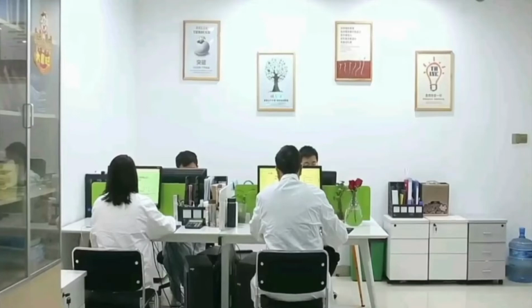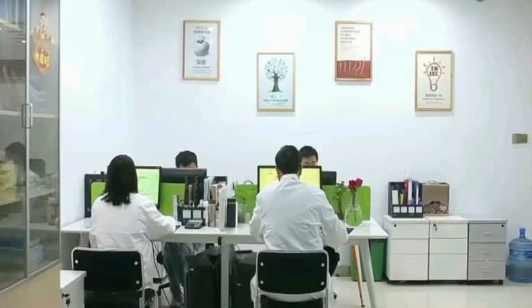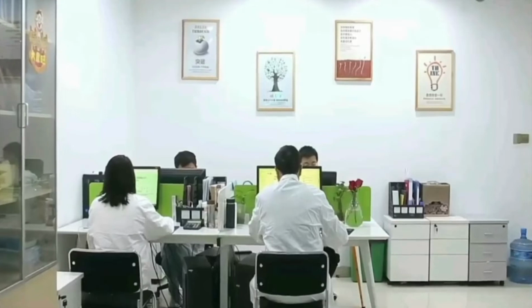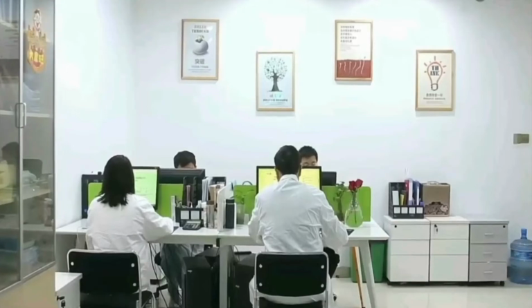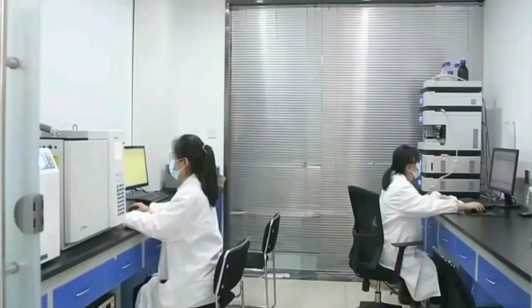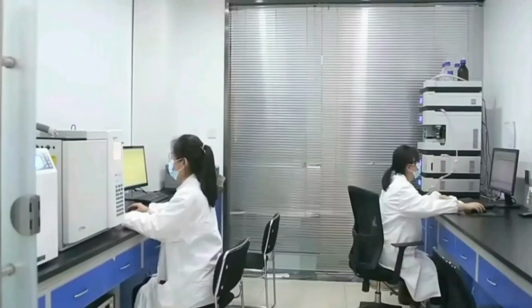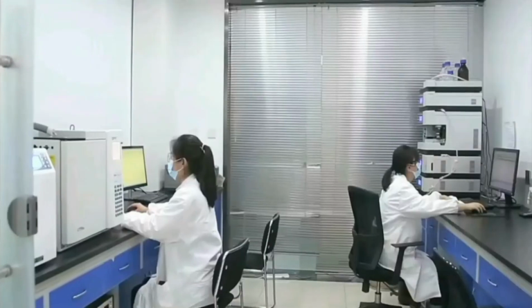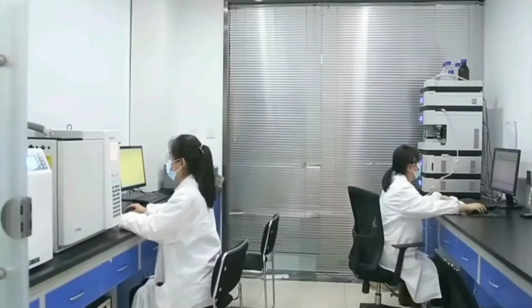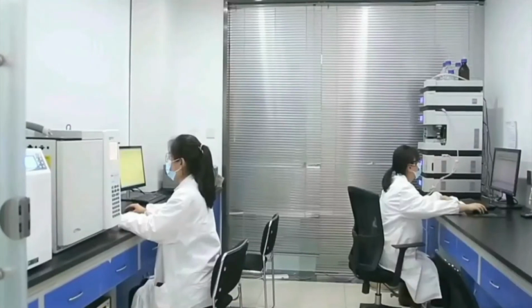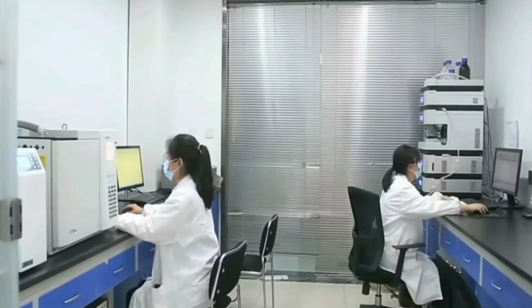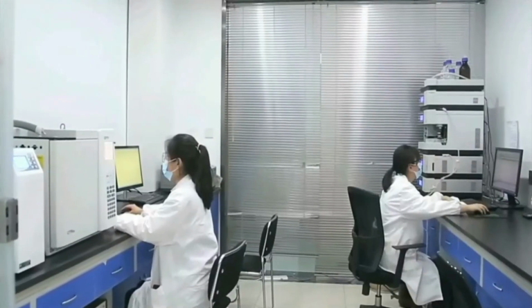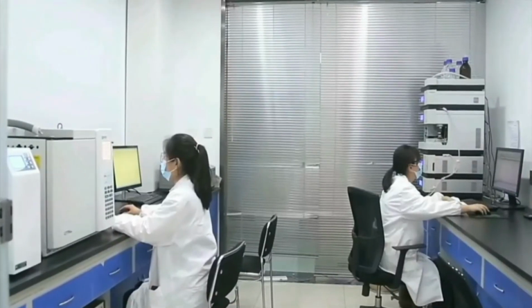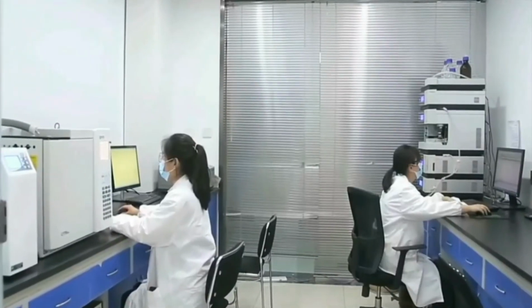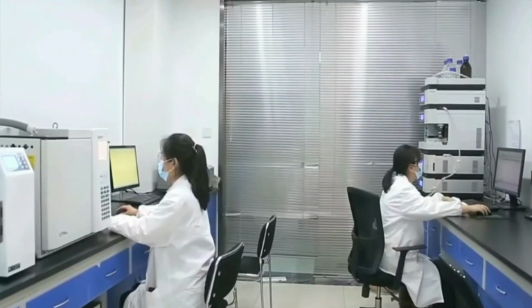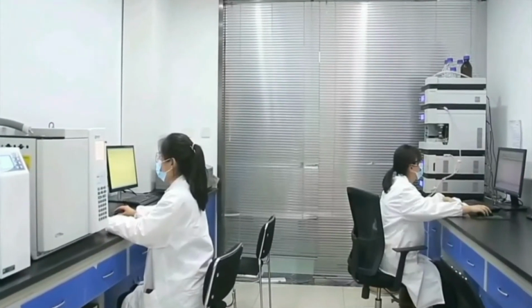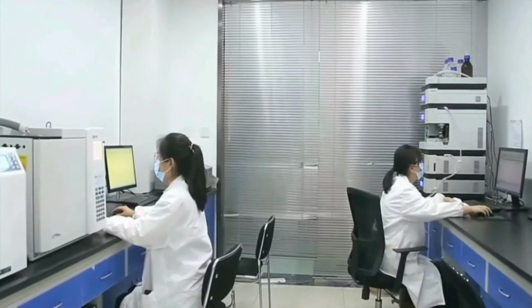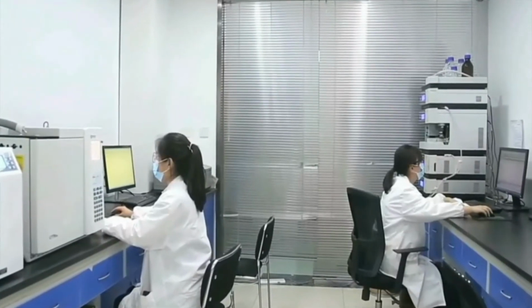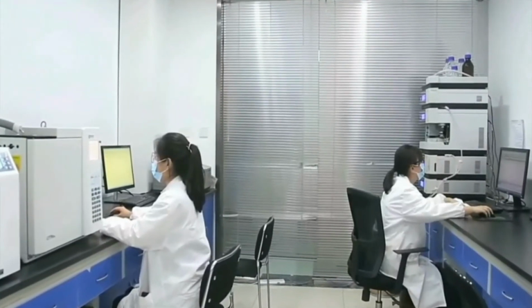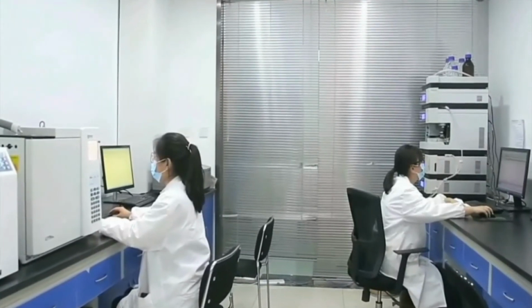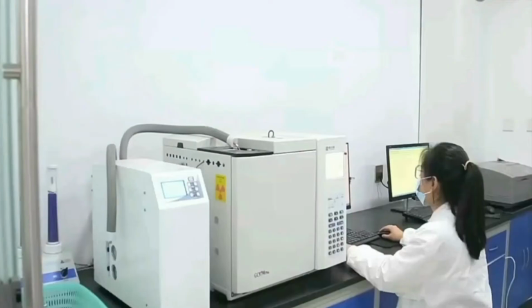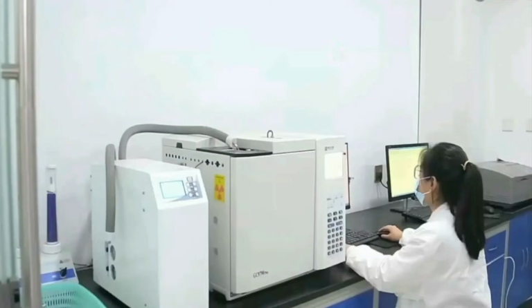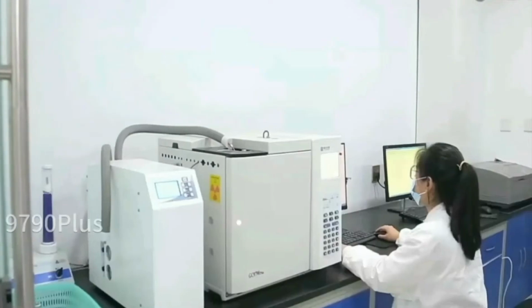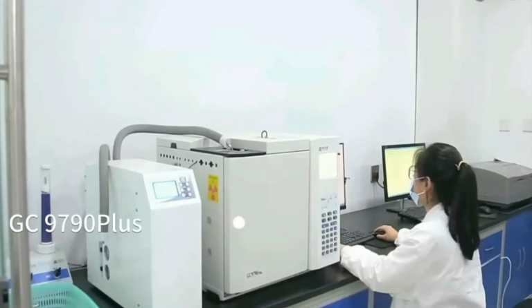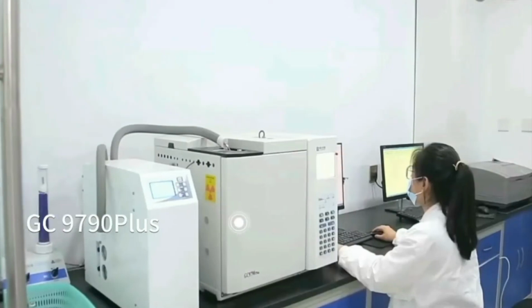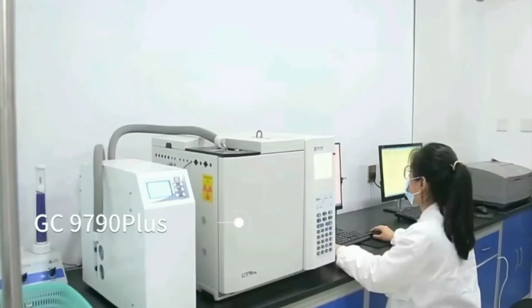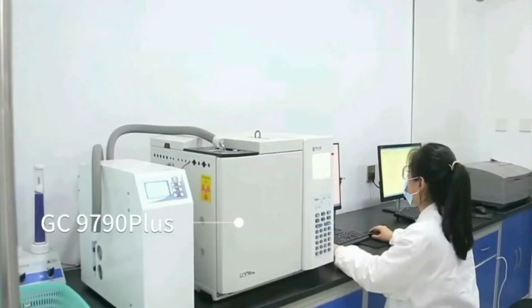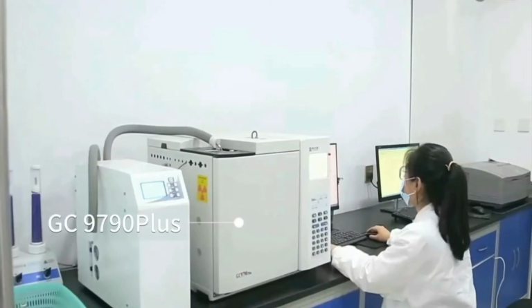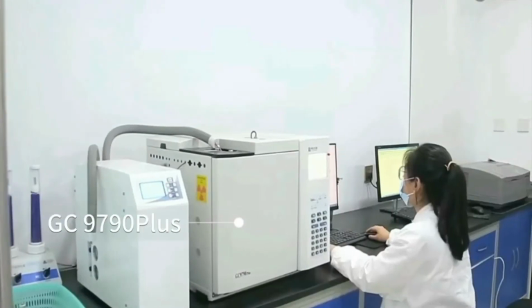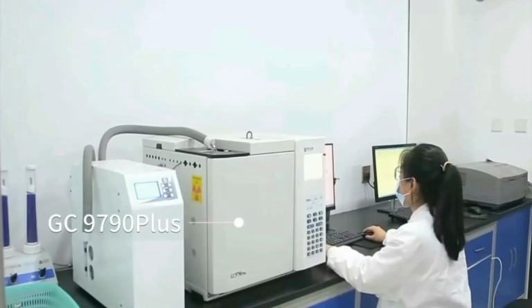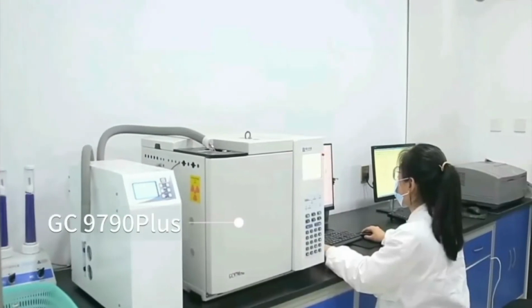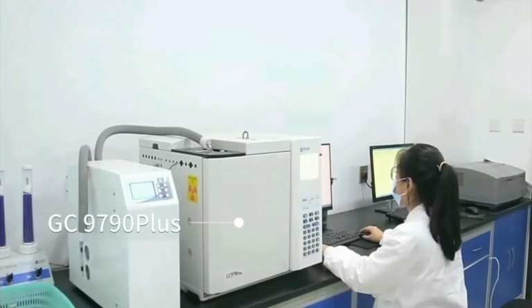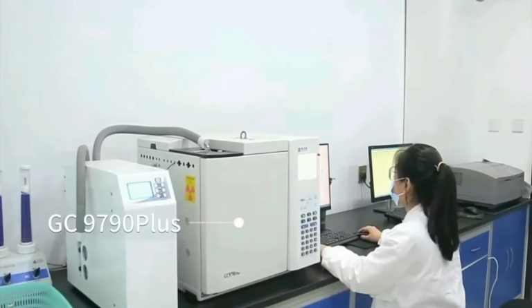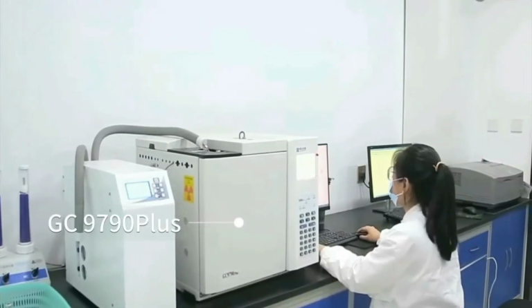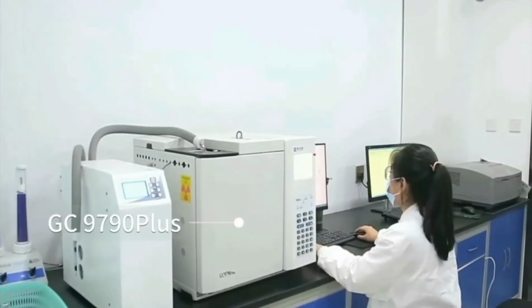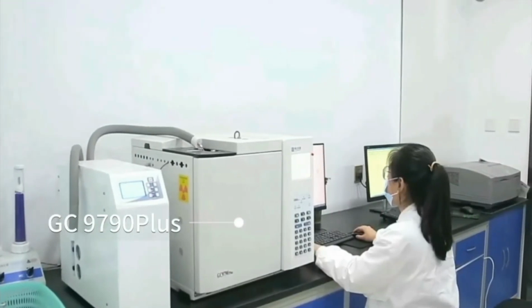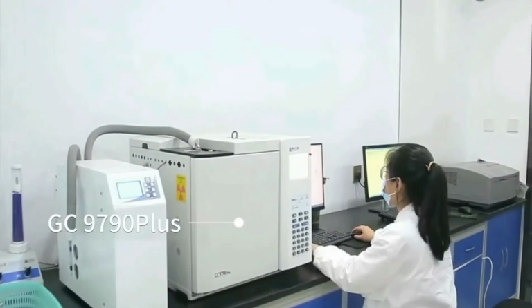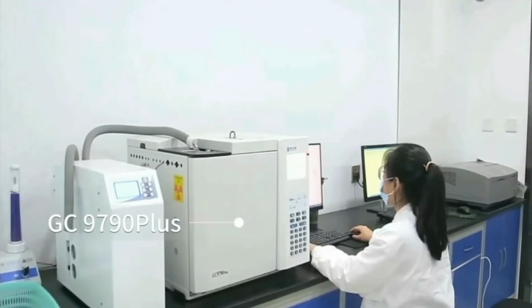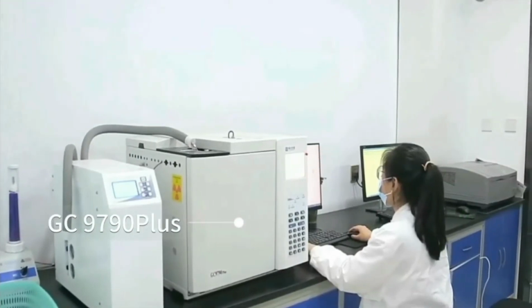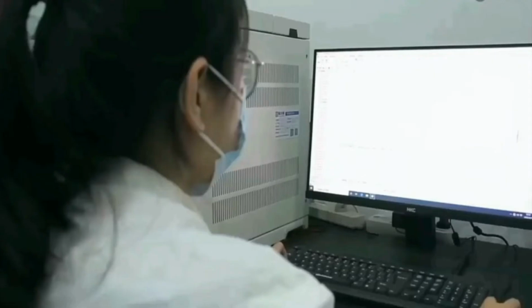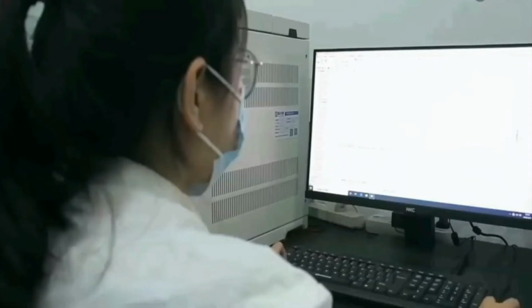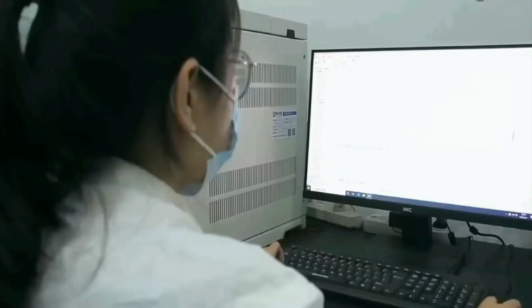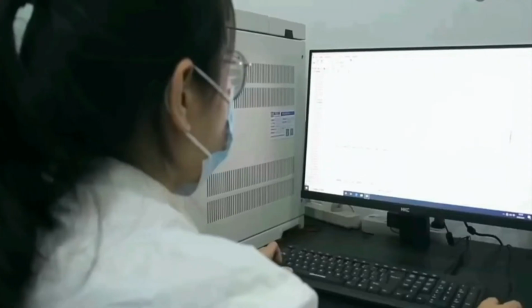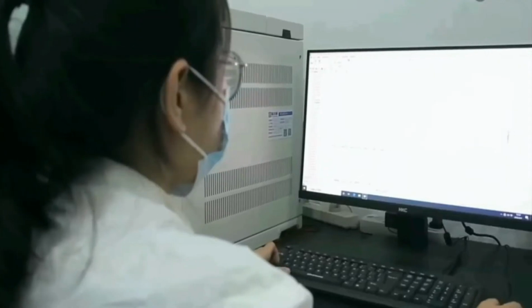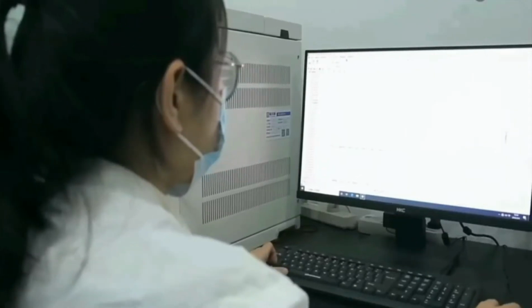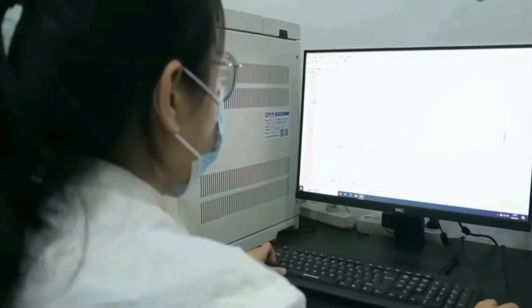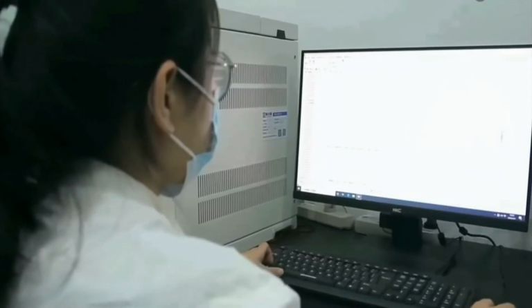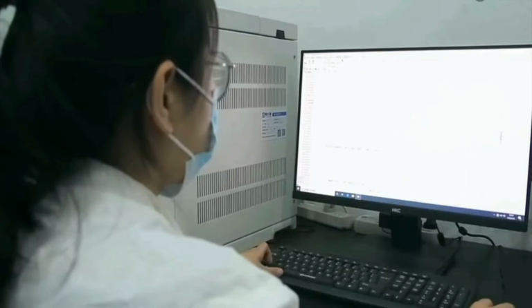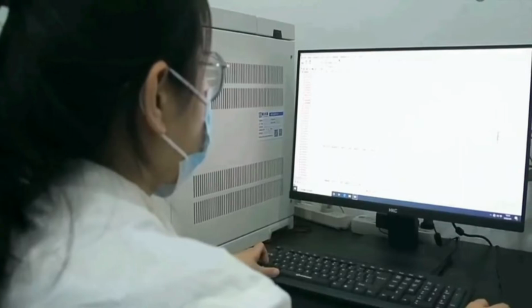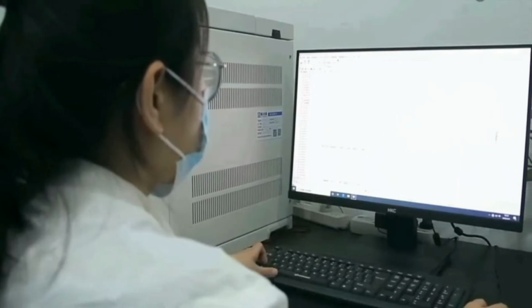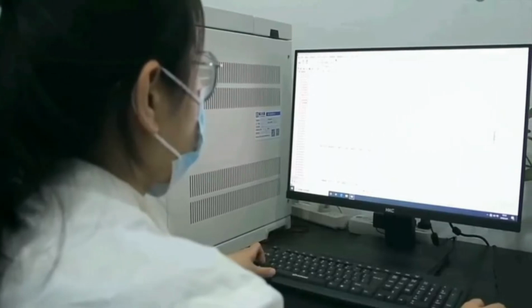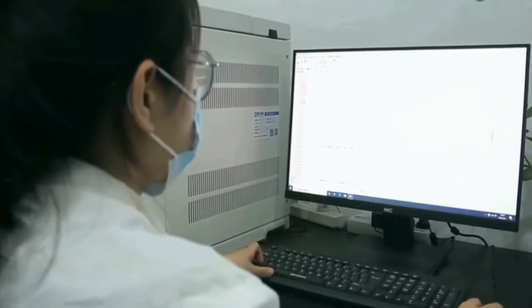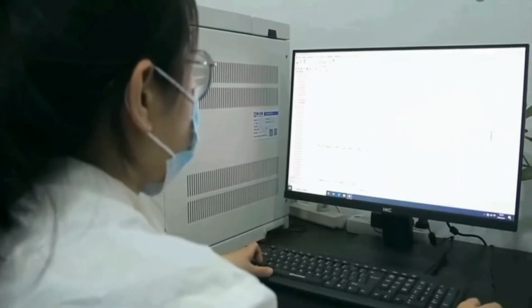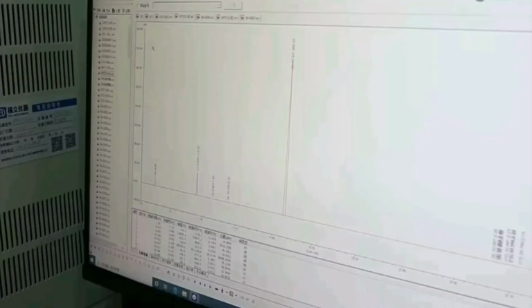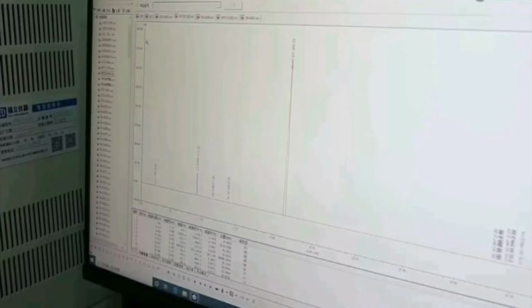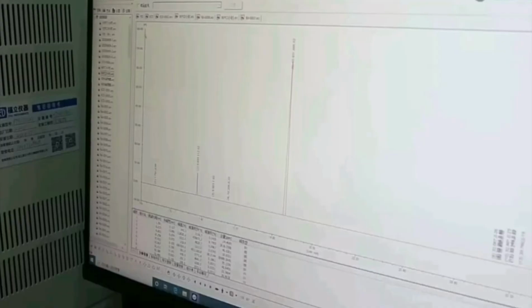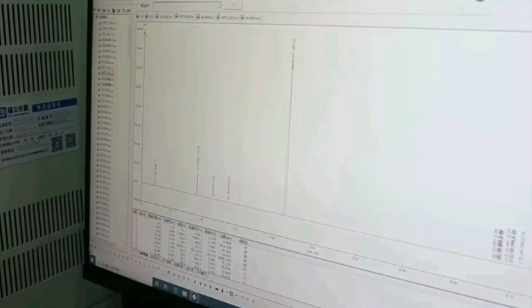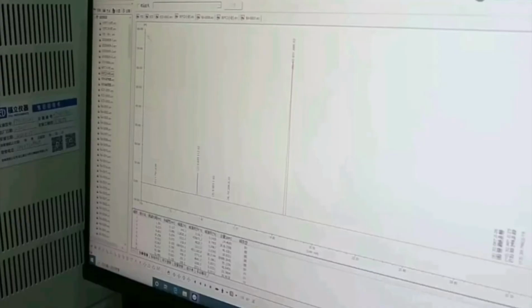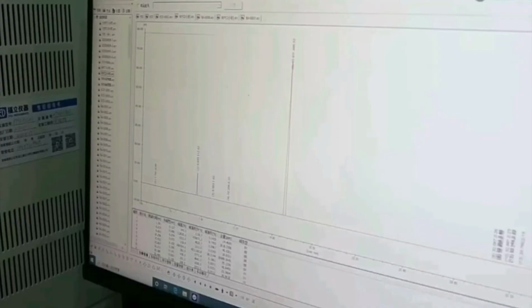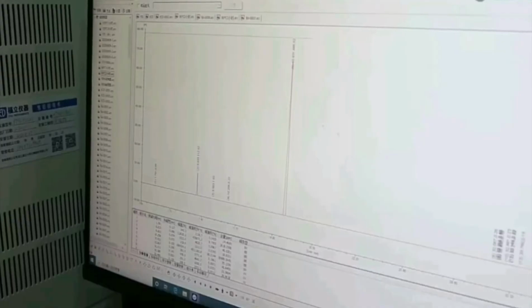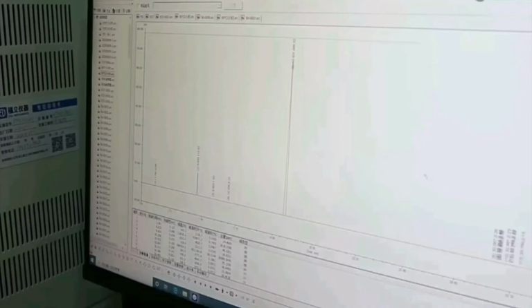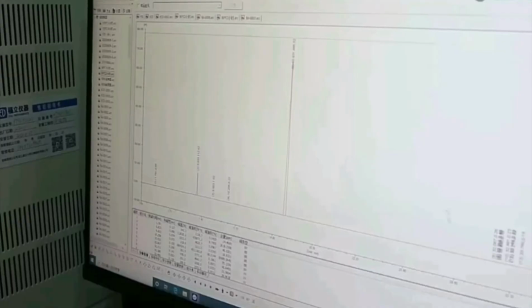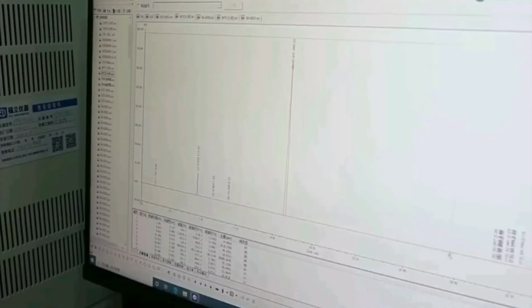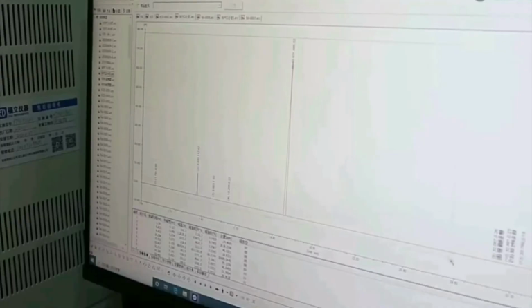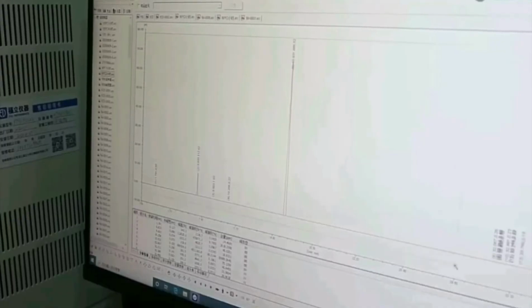Hello everyone, this is Botanical Cube Inc., China. I will introduce something about our R&D department.